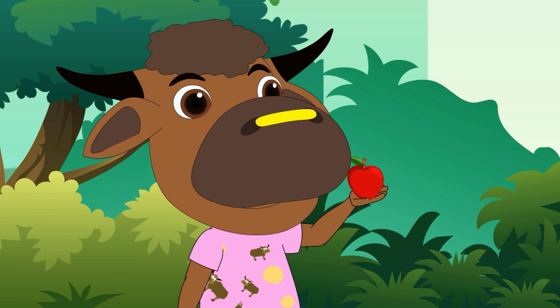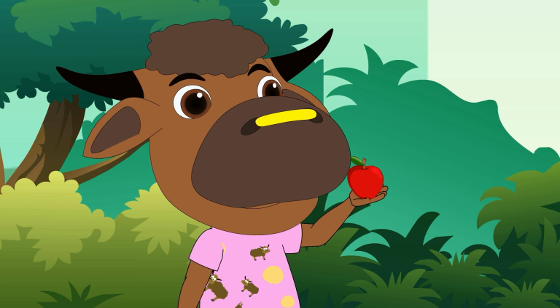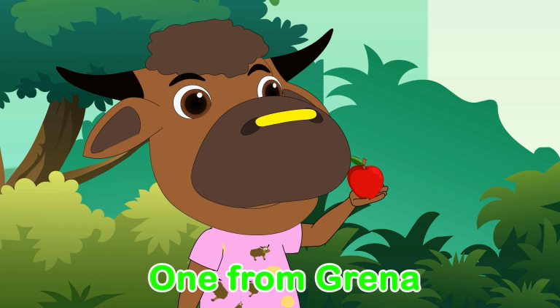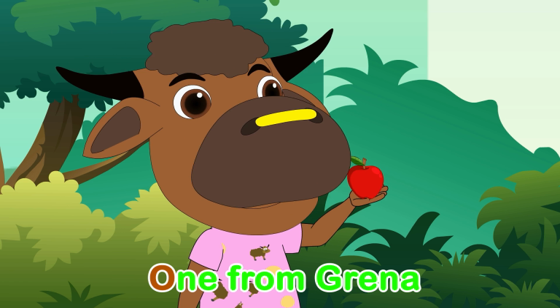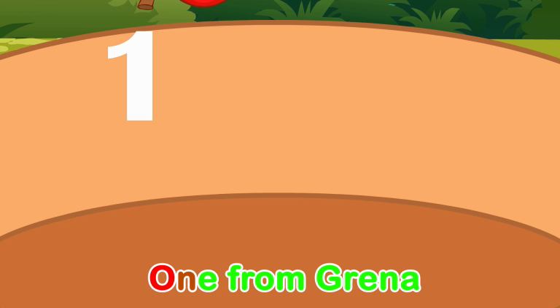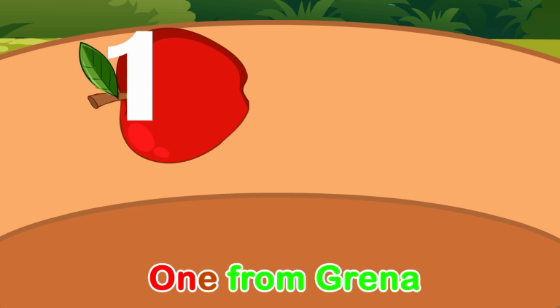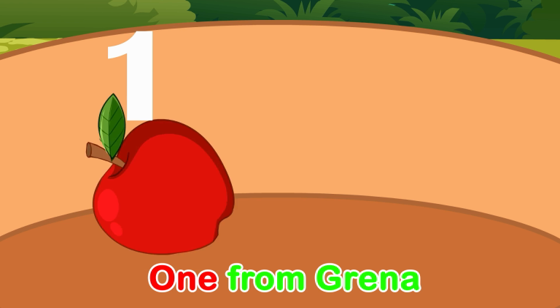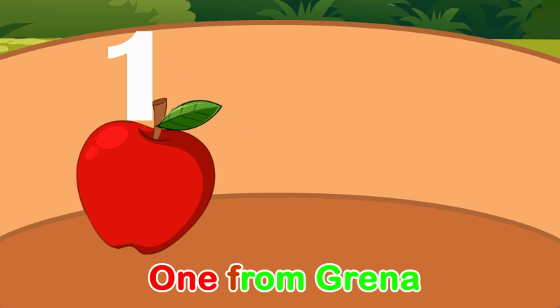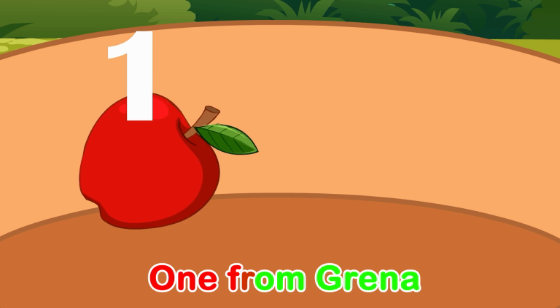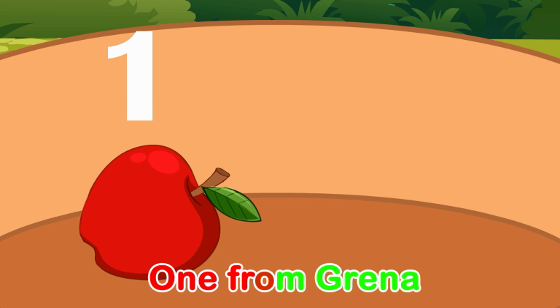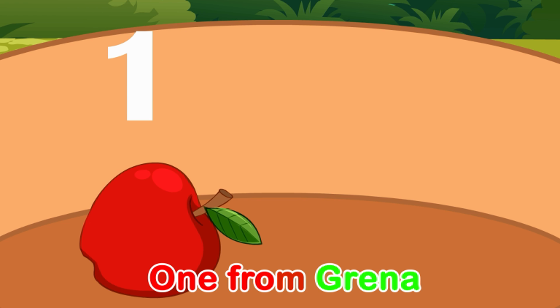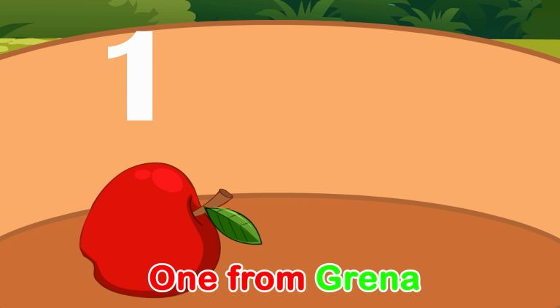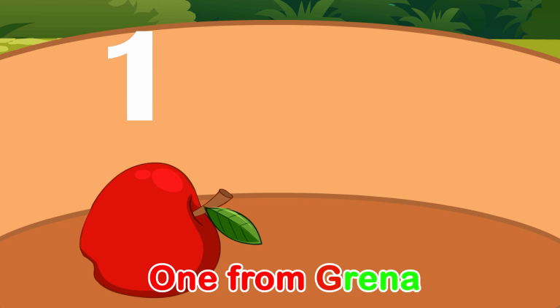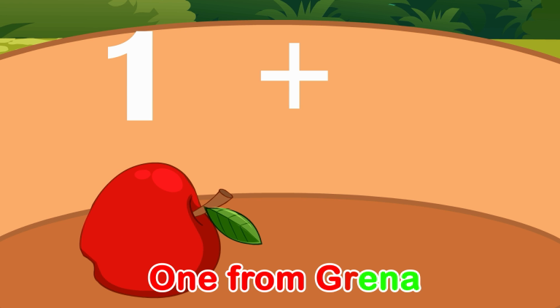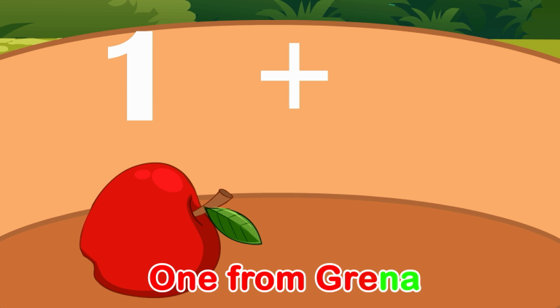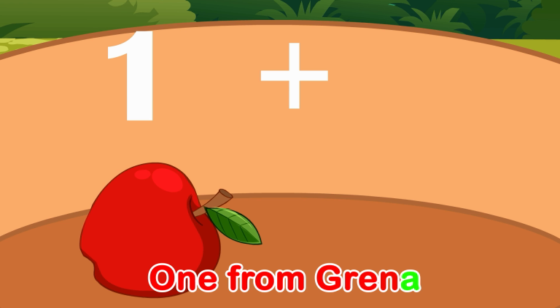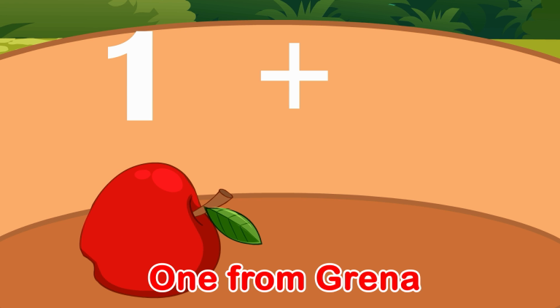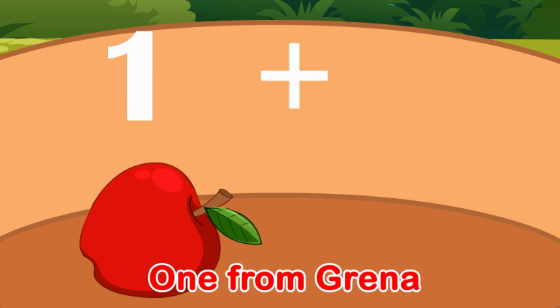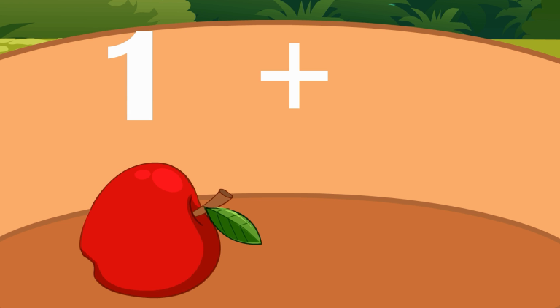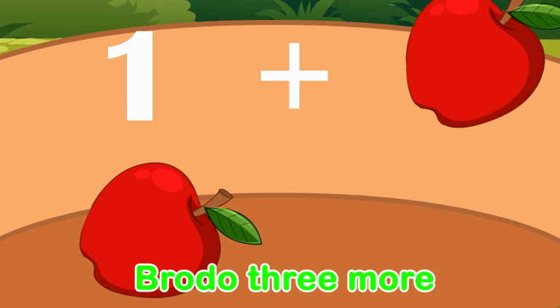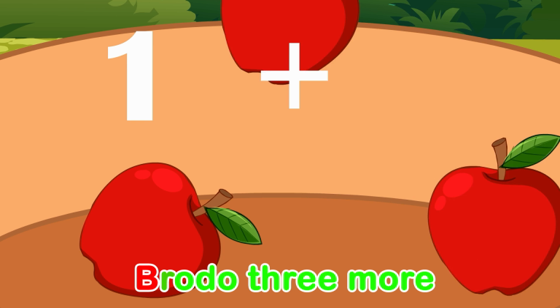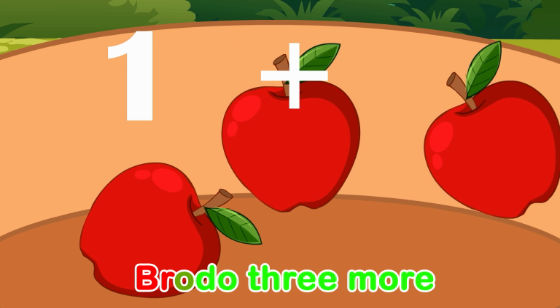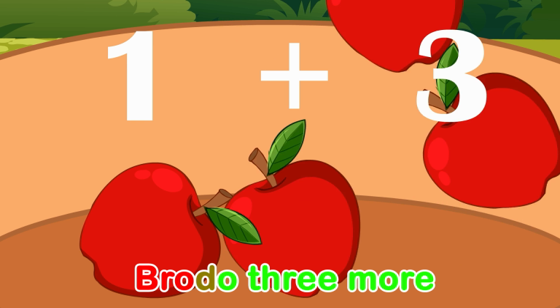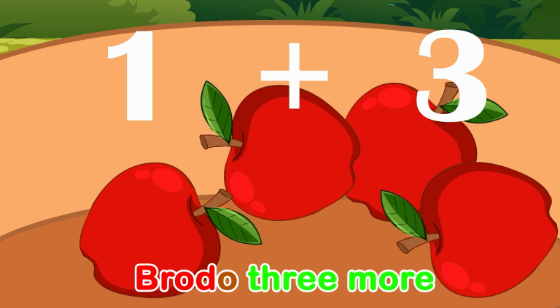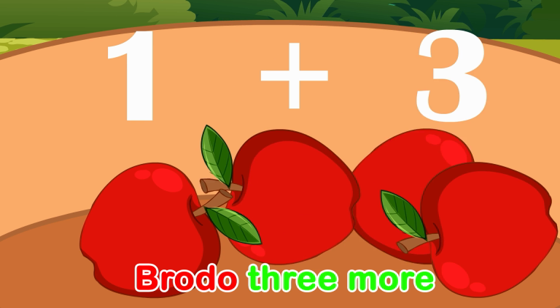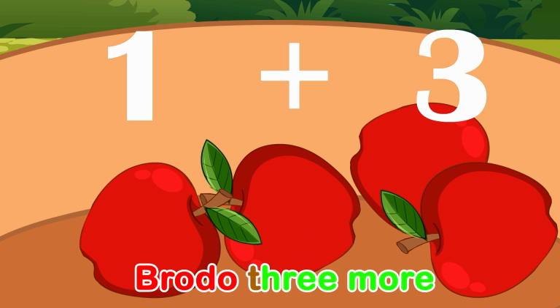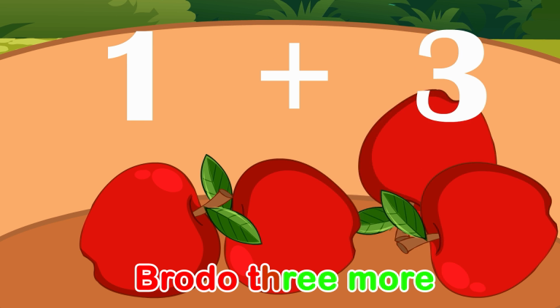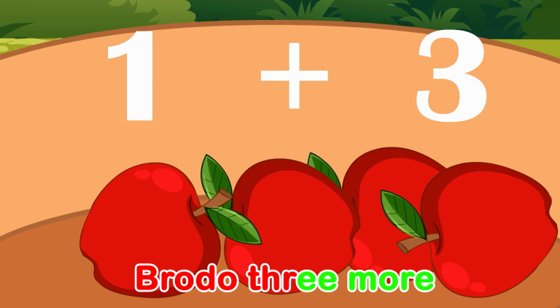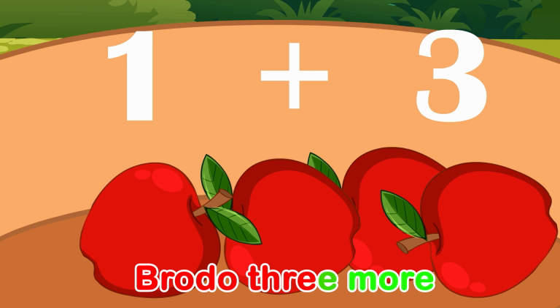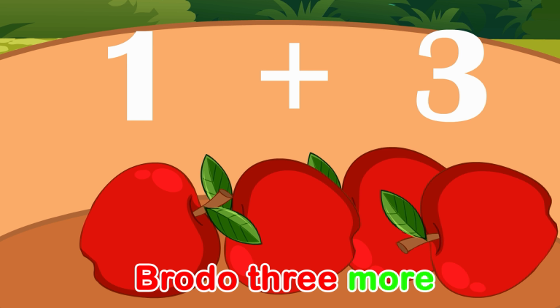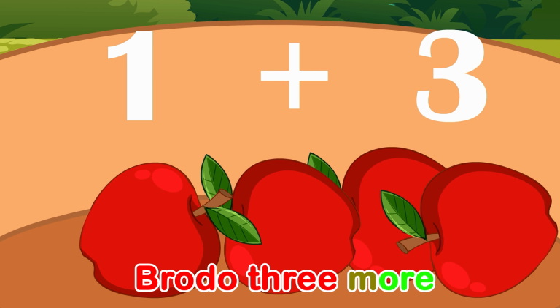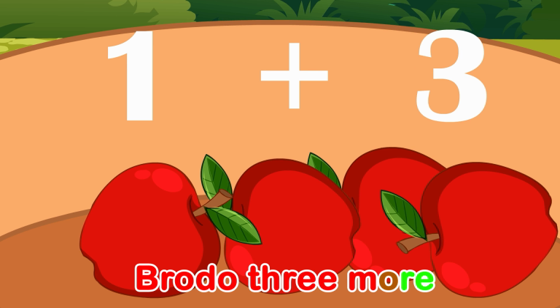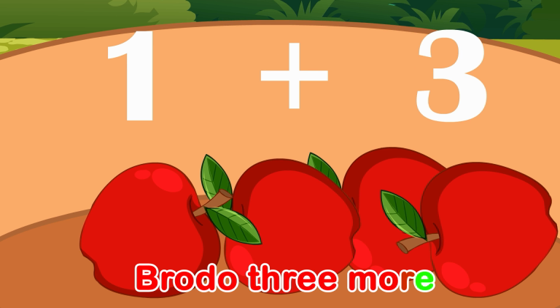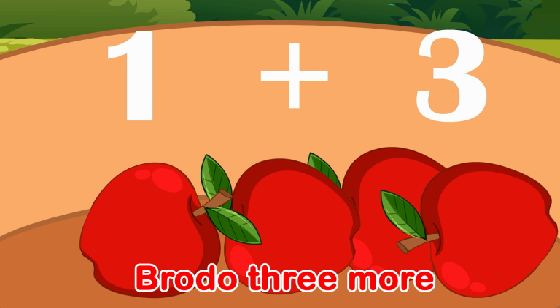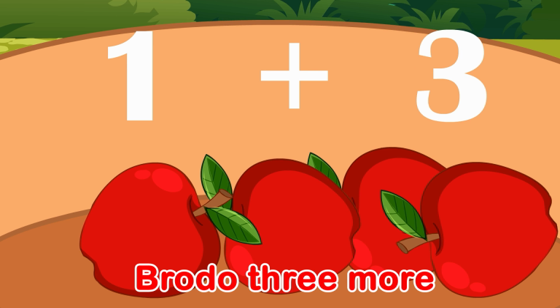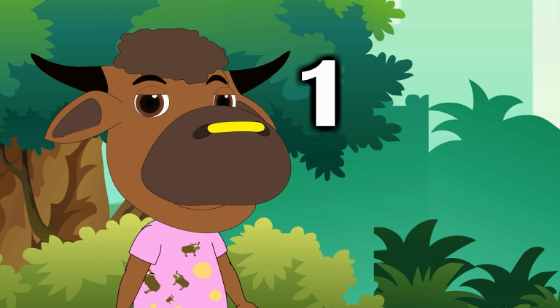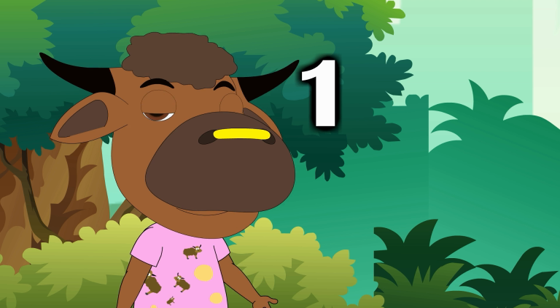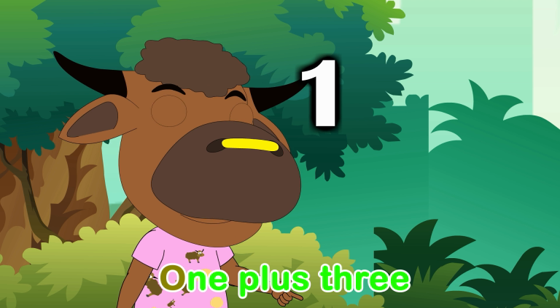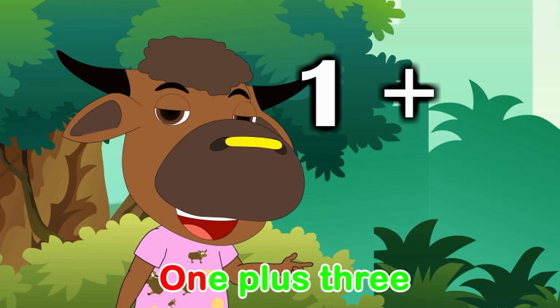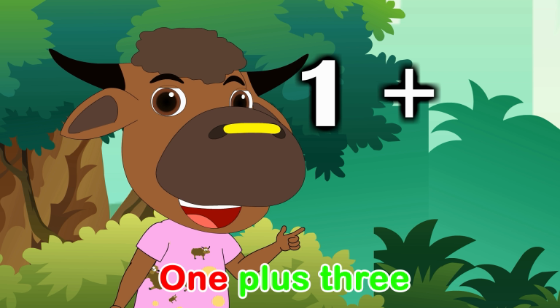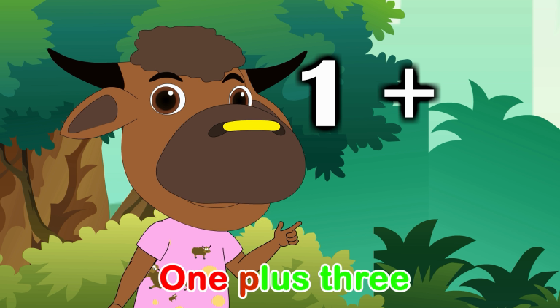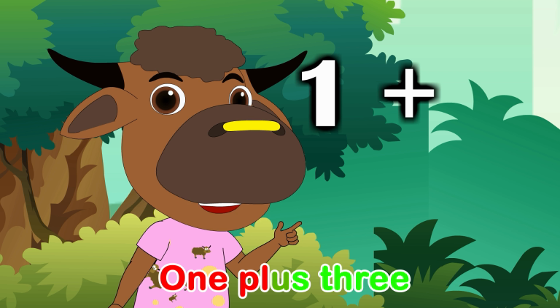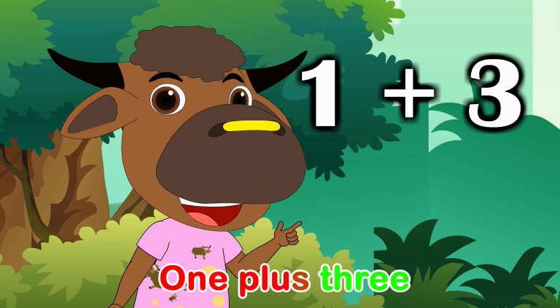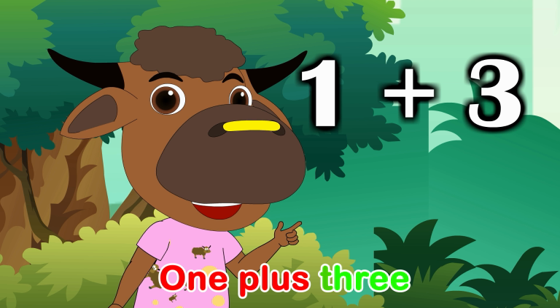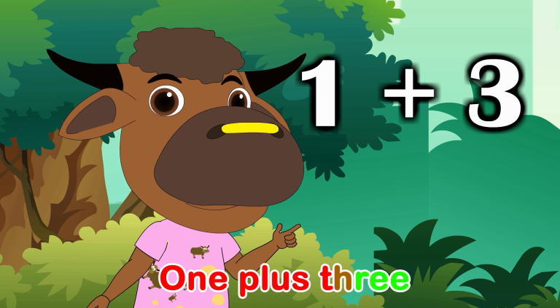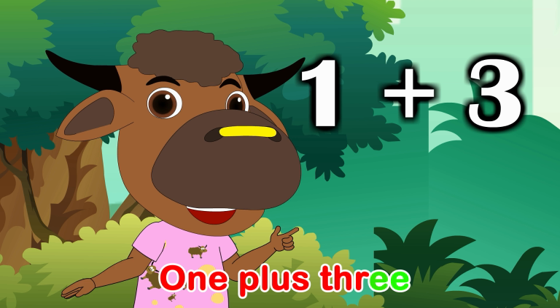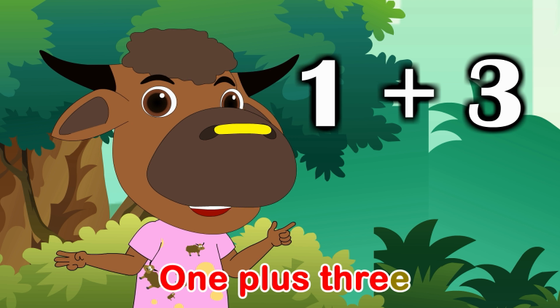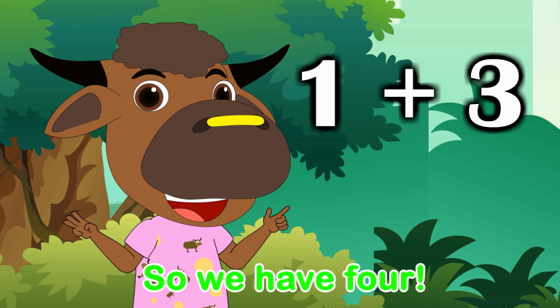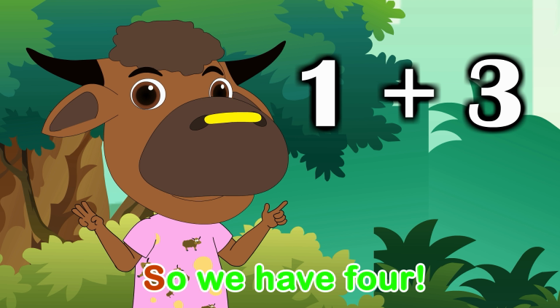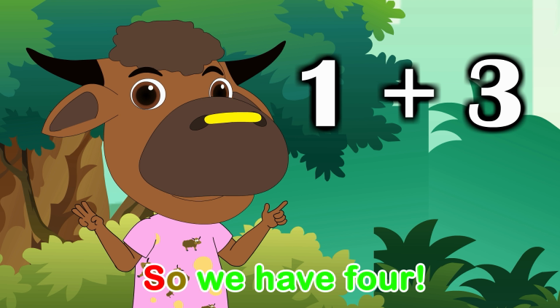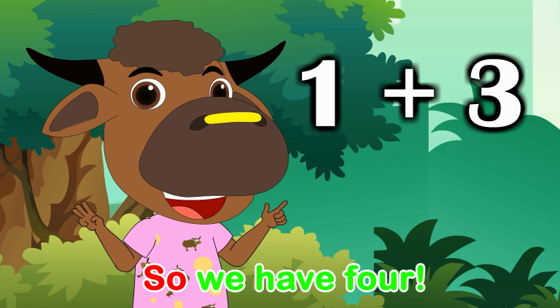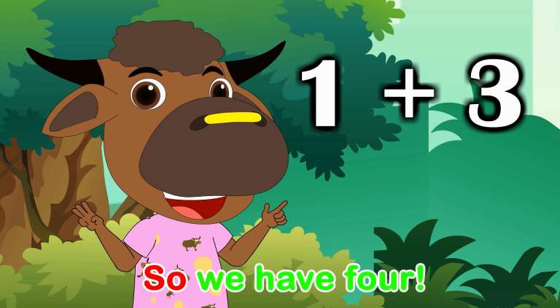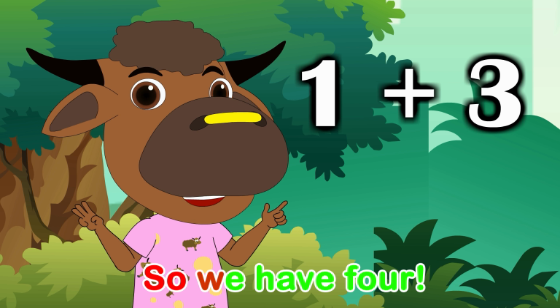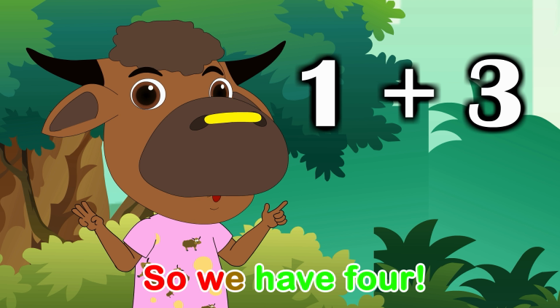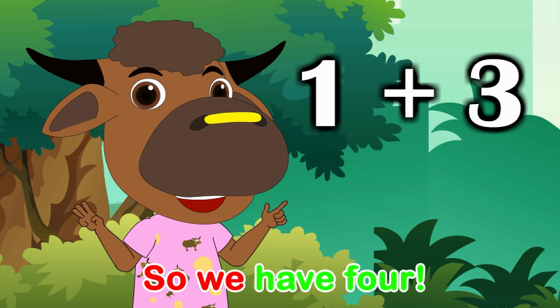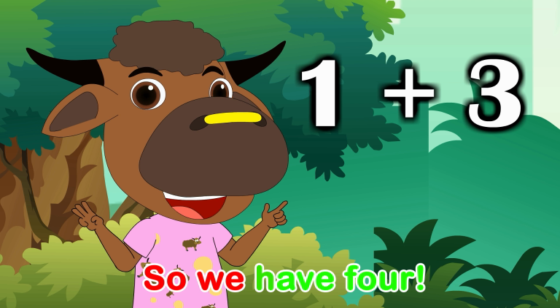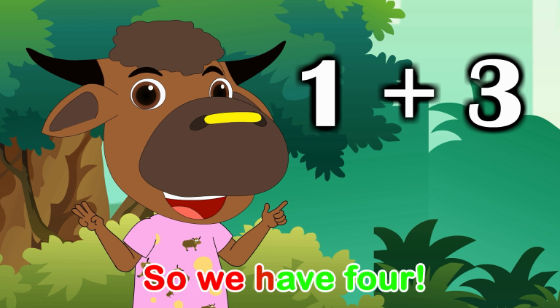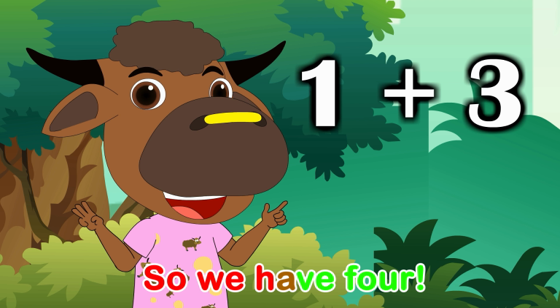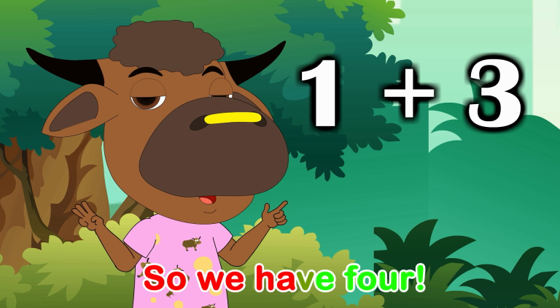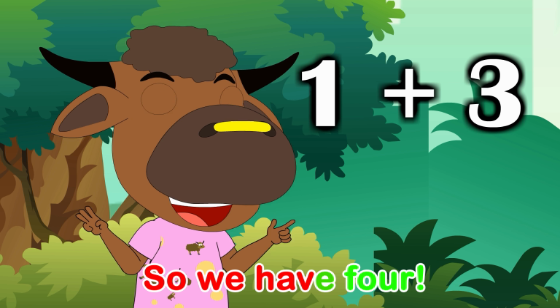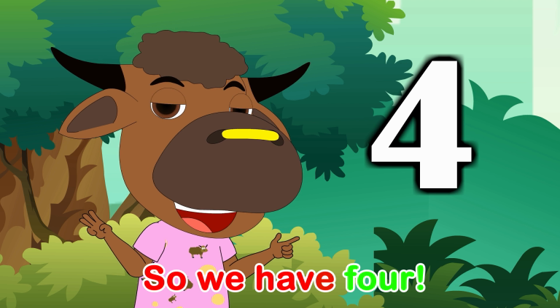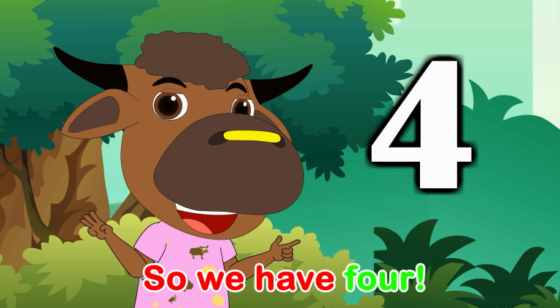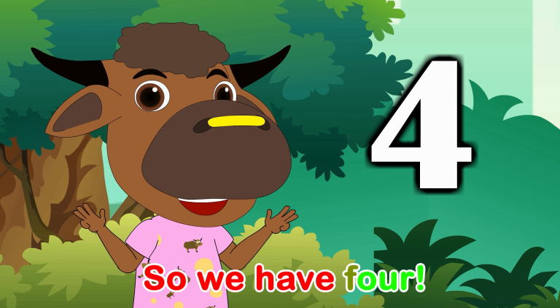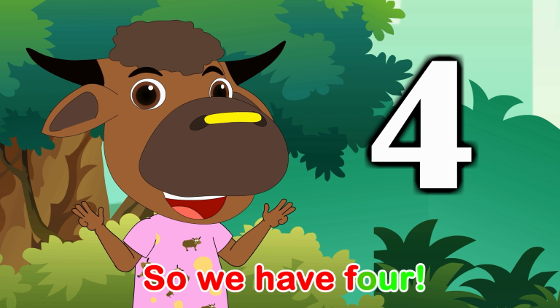One from Greener, Brodo three more. One plus three, so we have four.